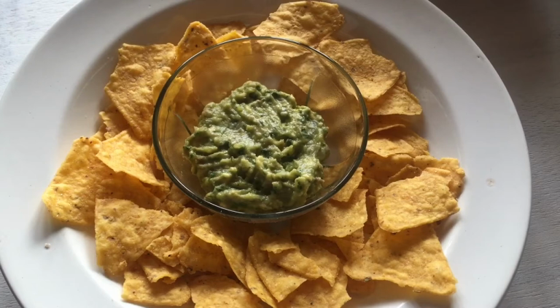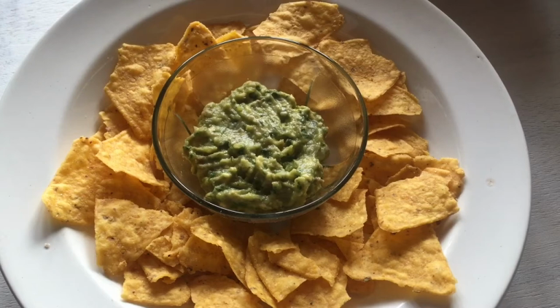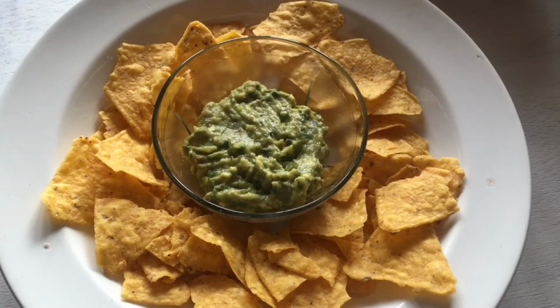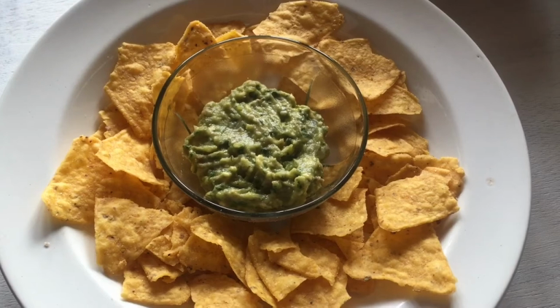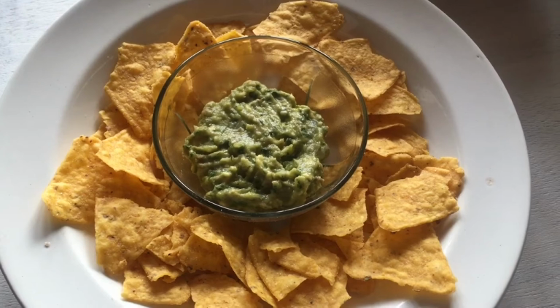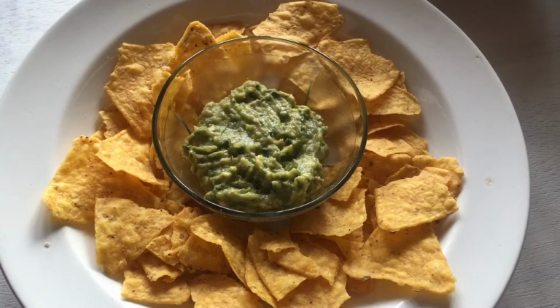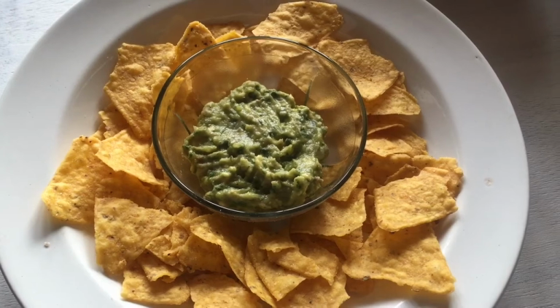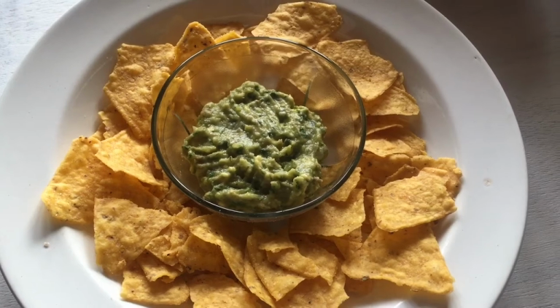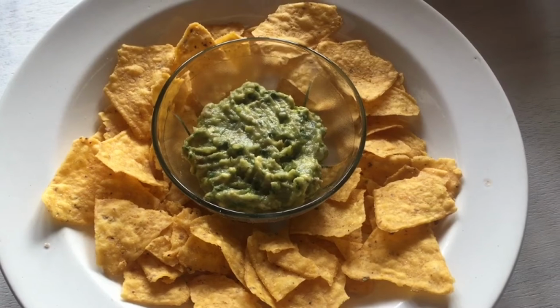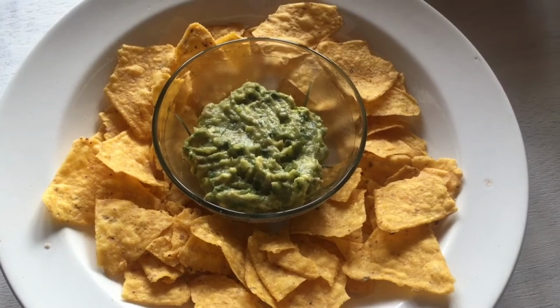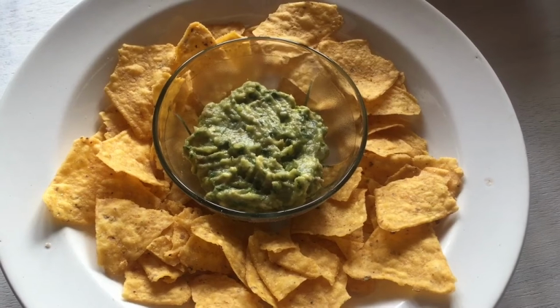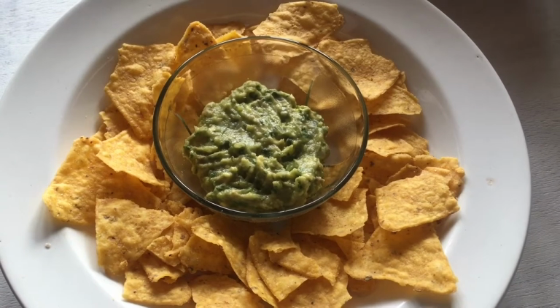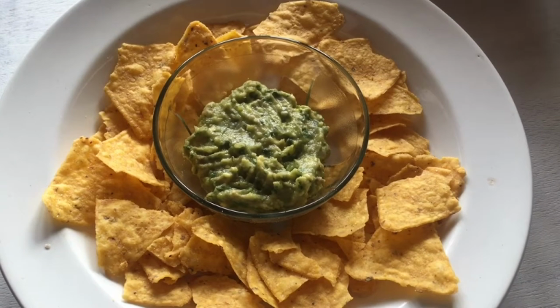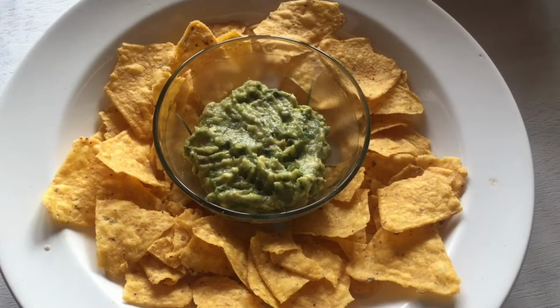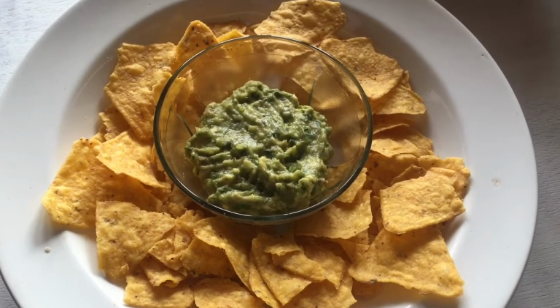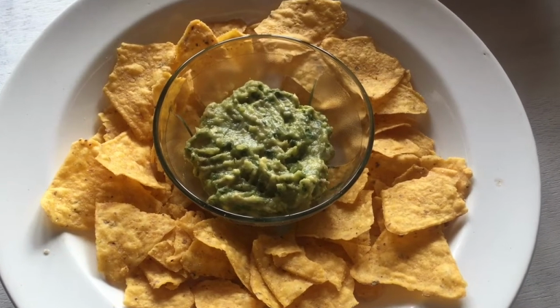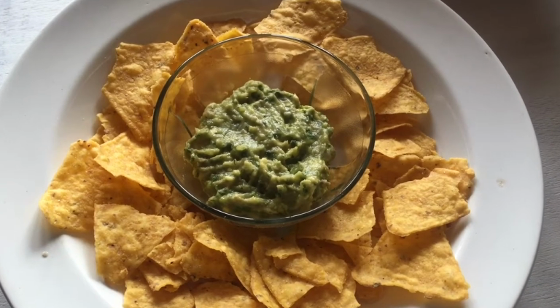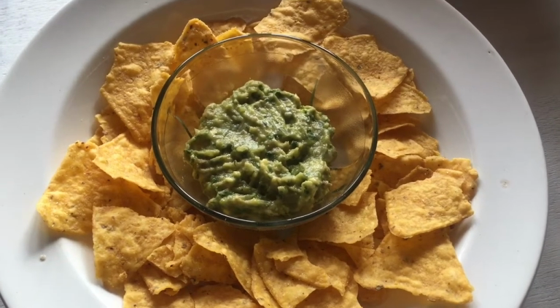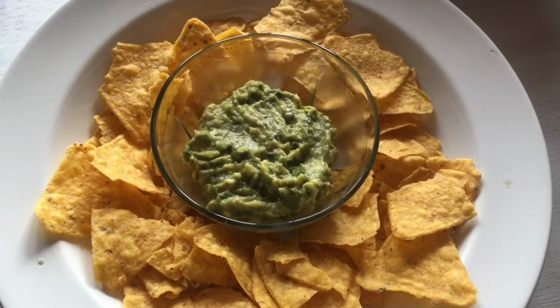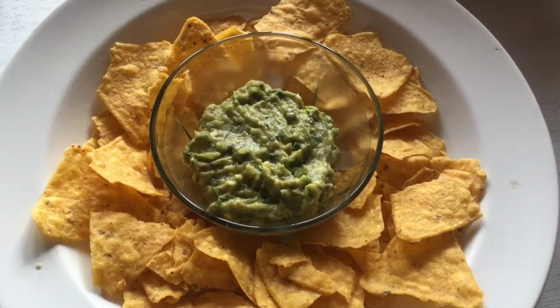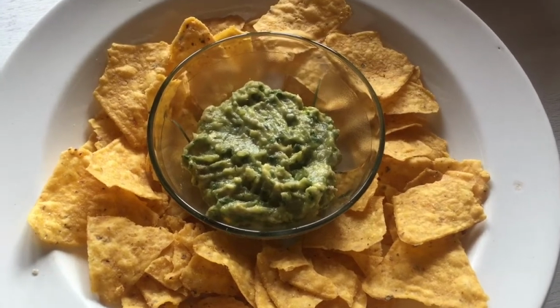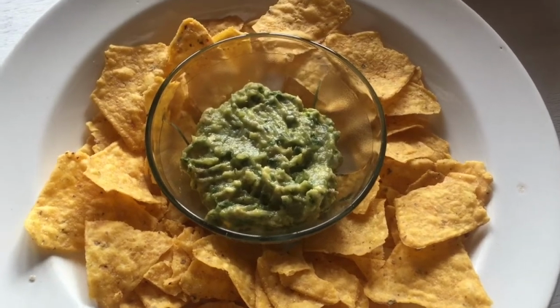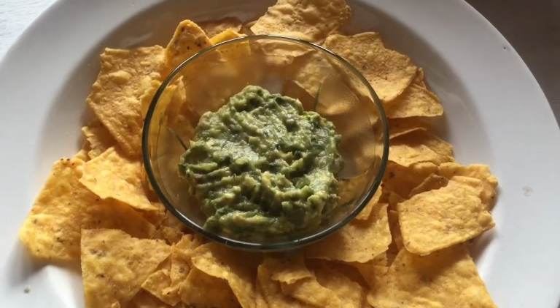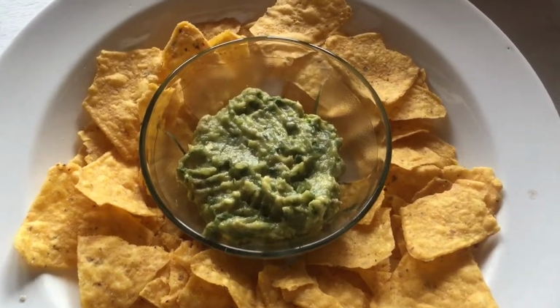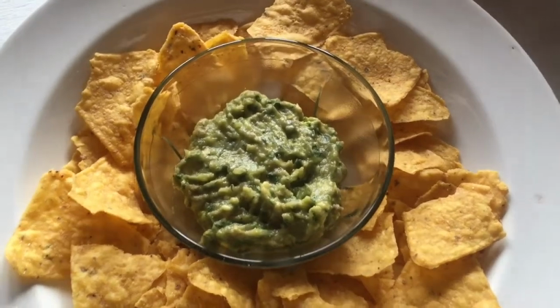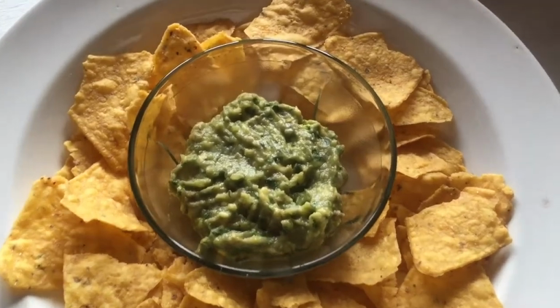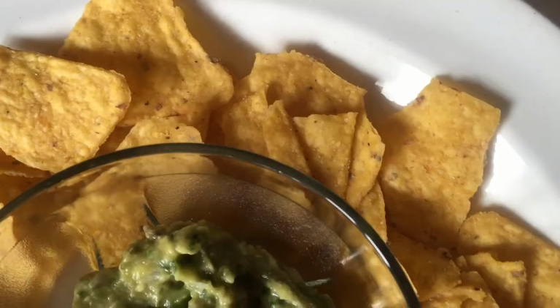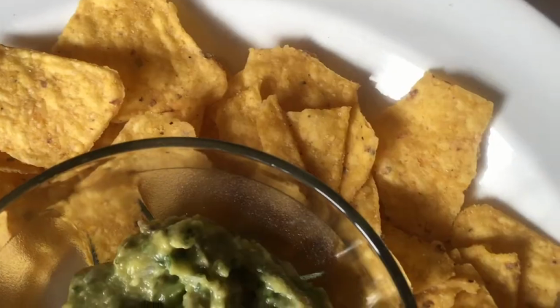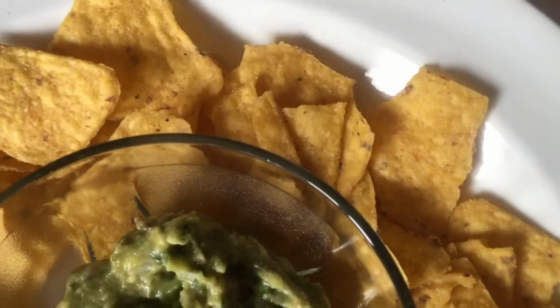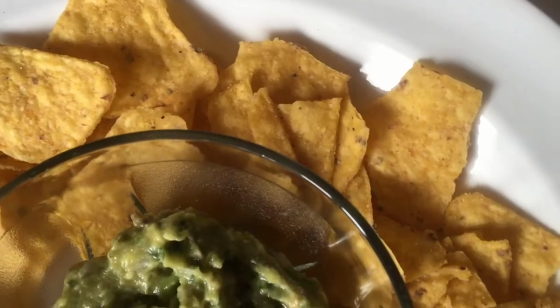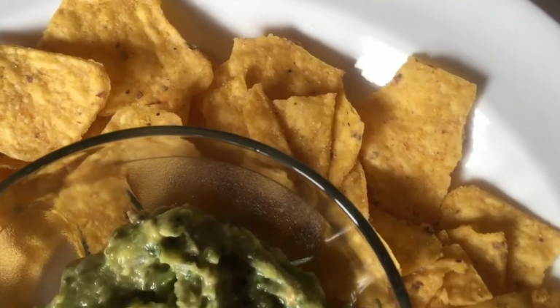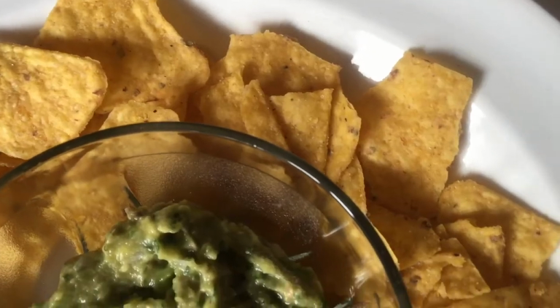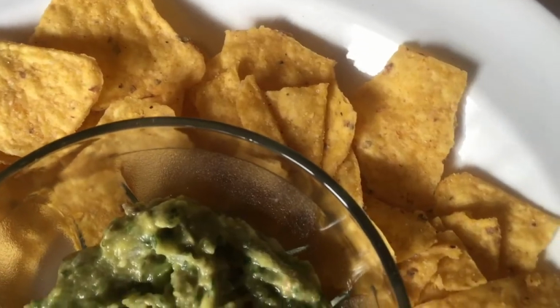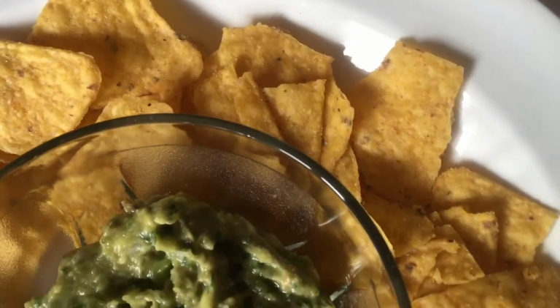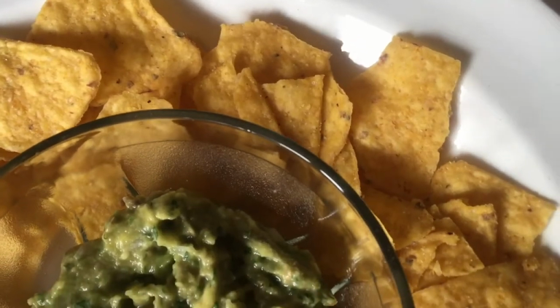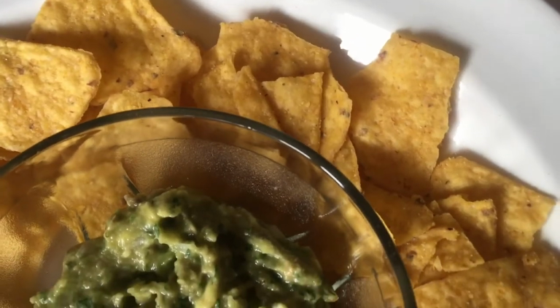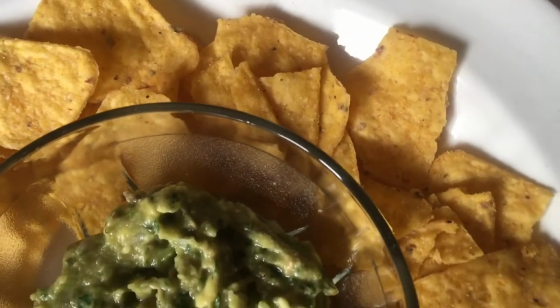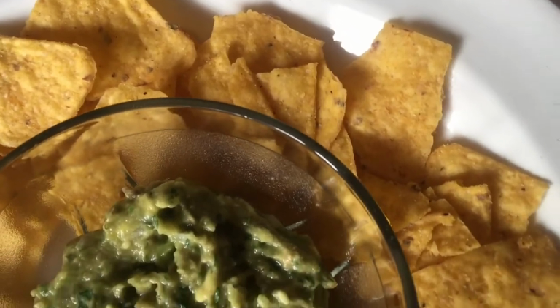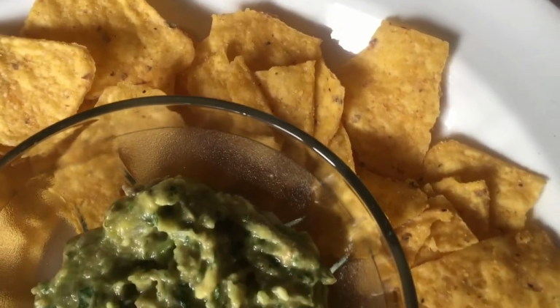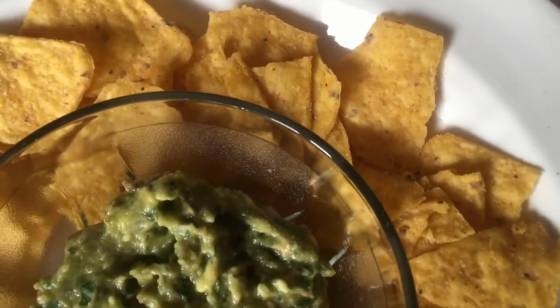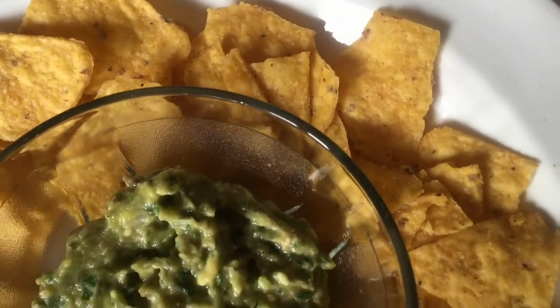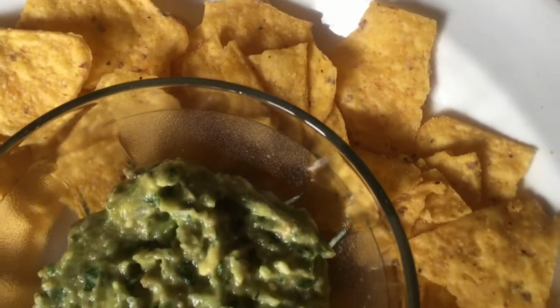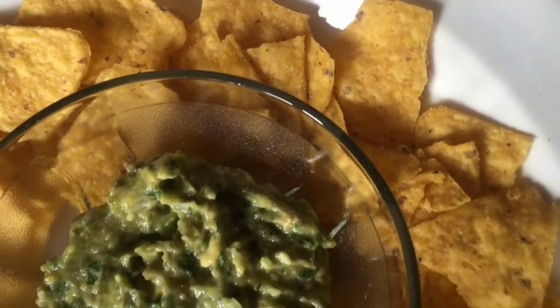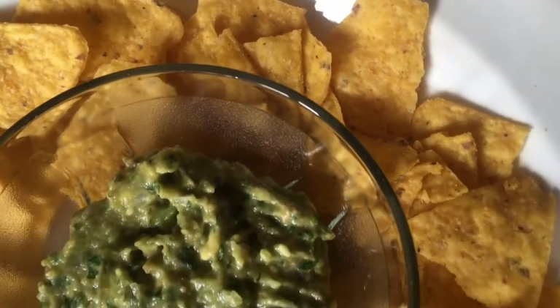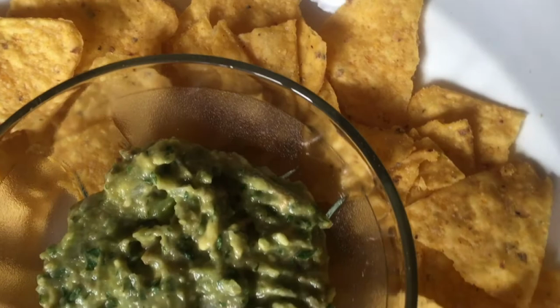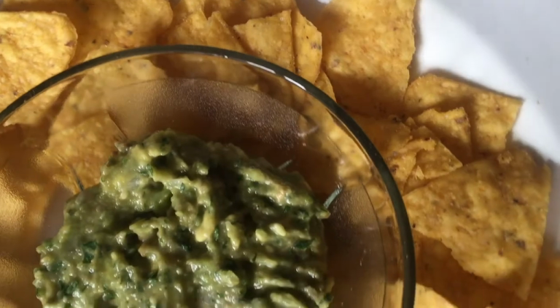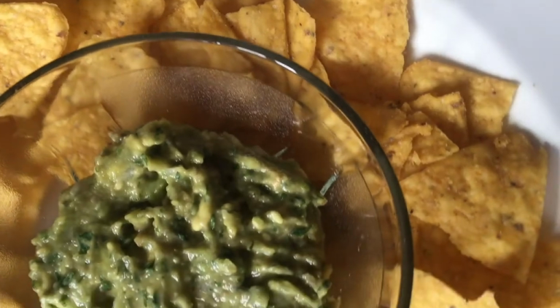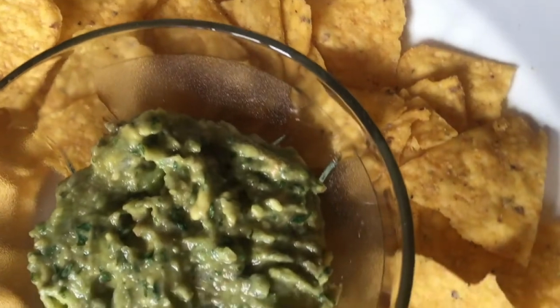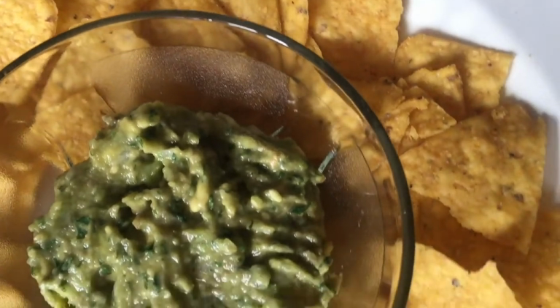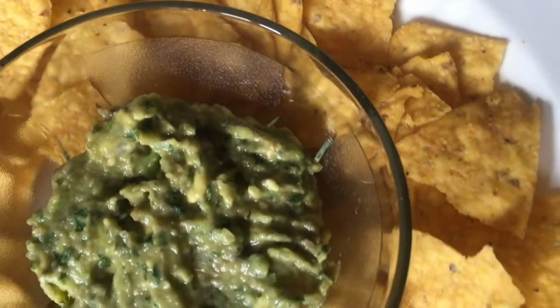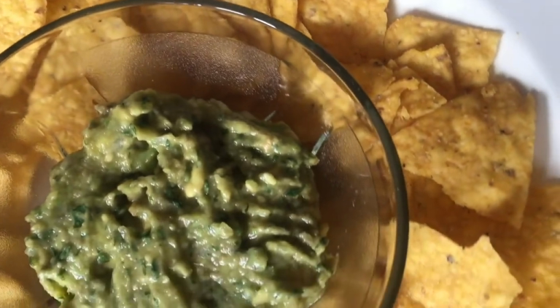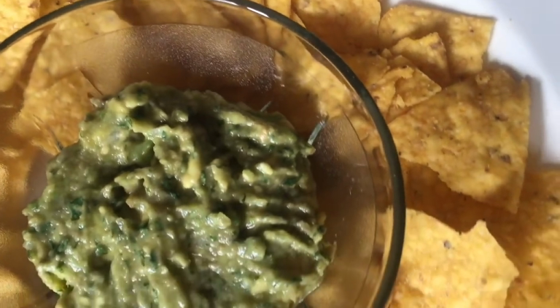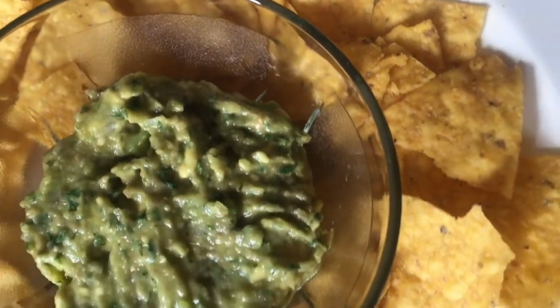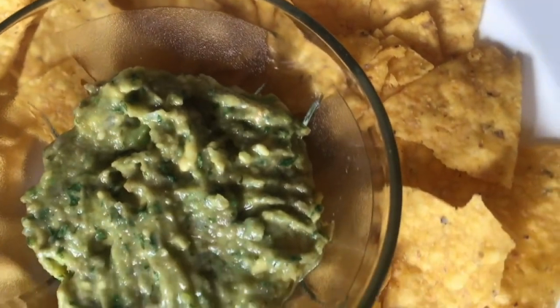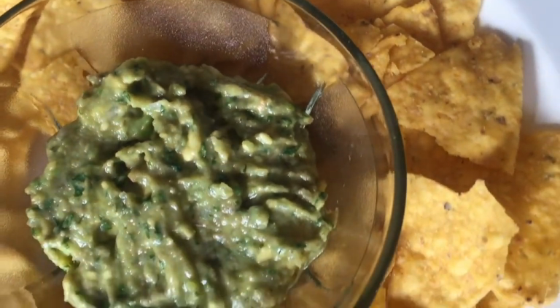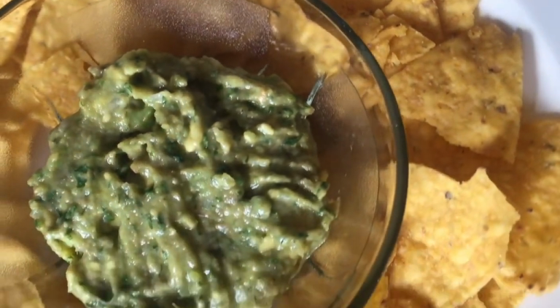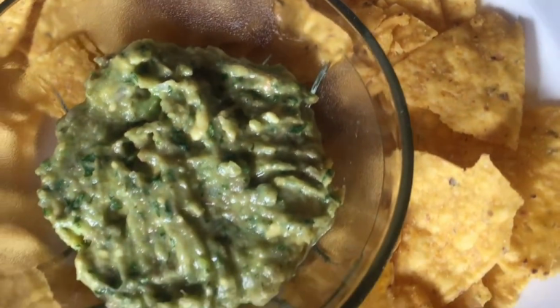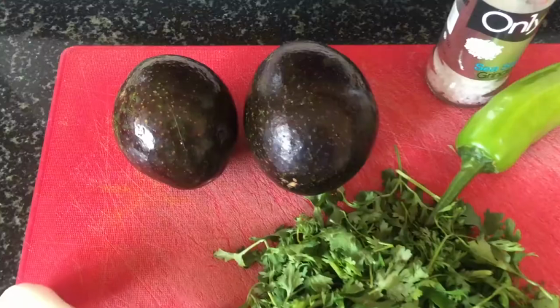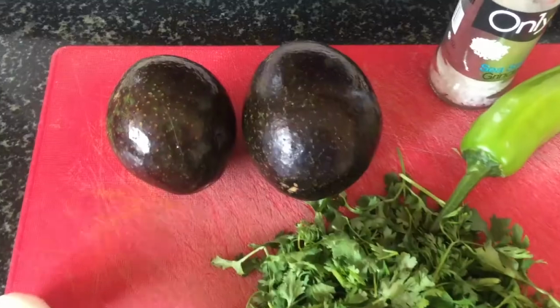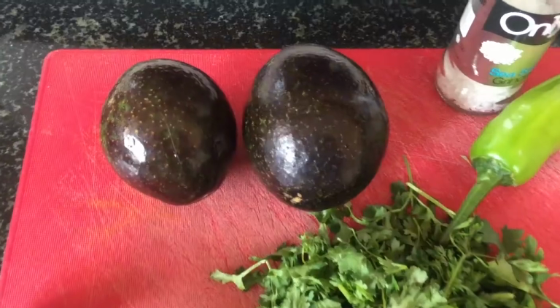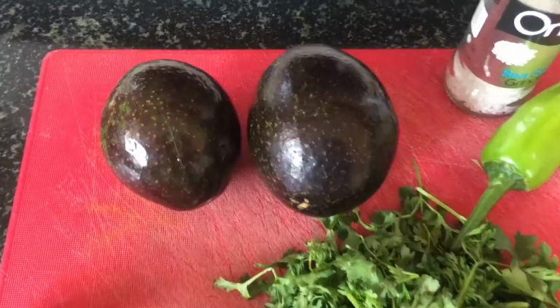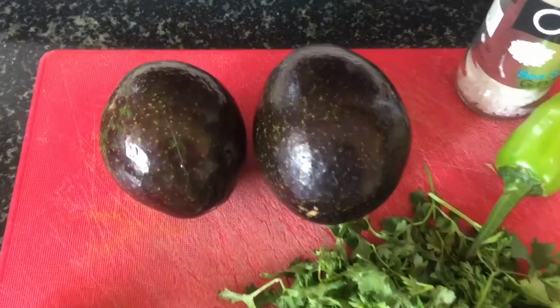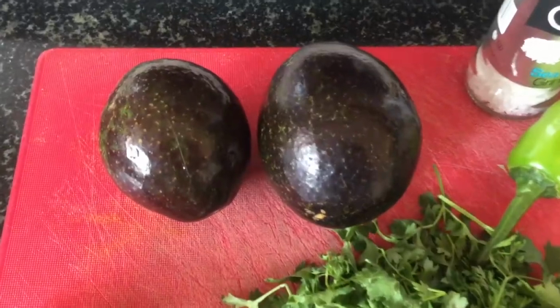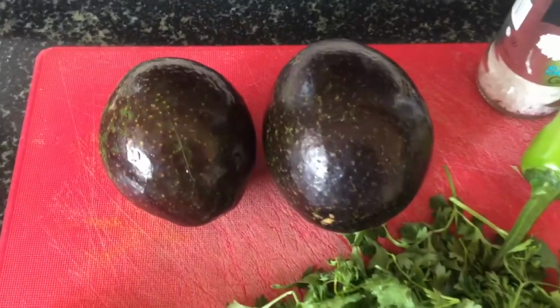A lot of you have requested a guacamole video. This is my simple recipe and I really hope you like it.